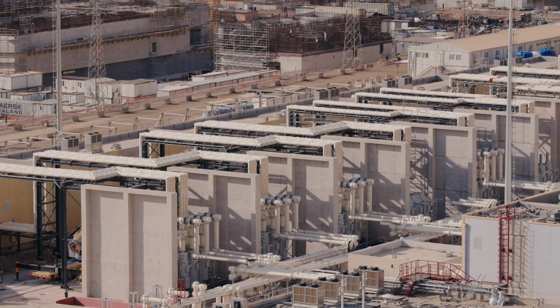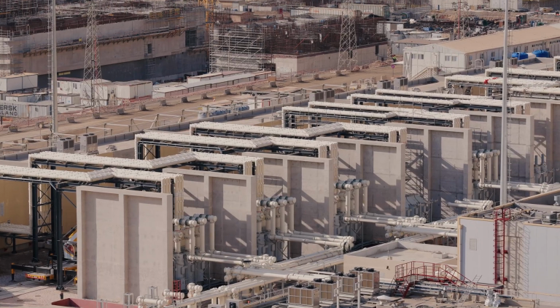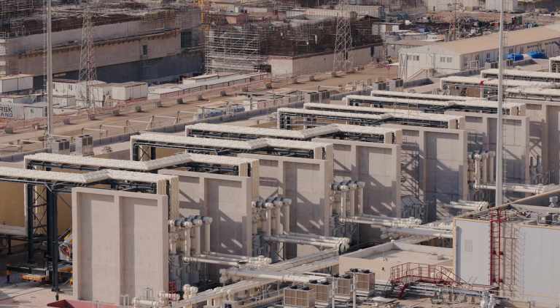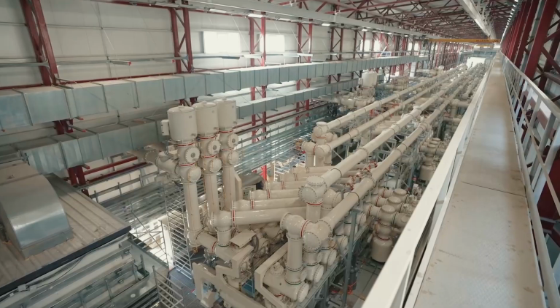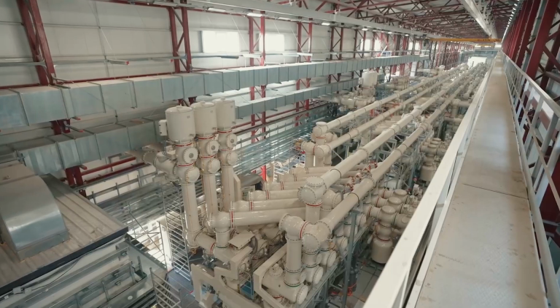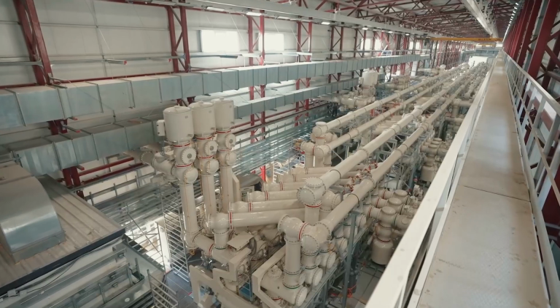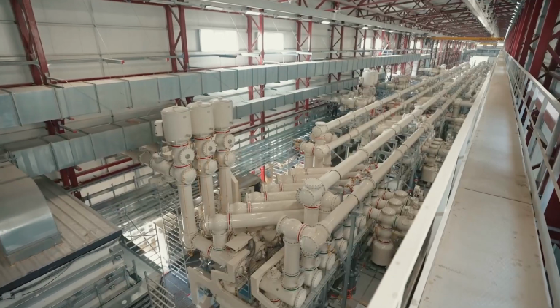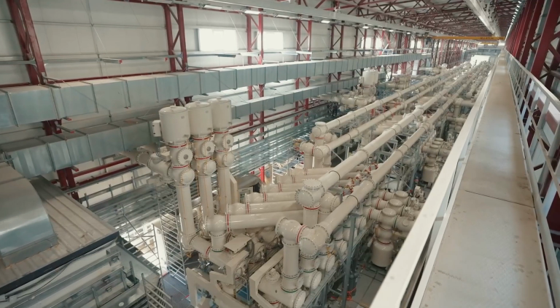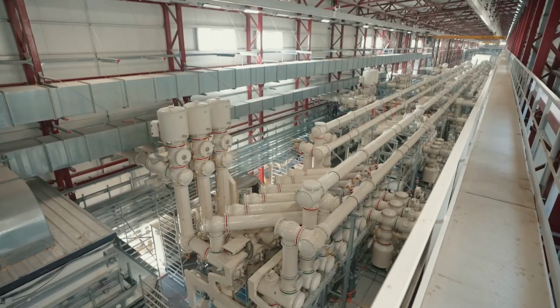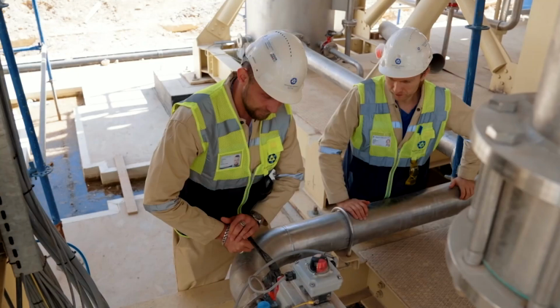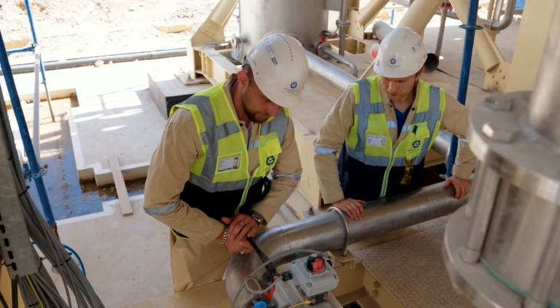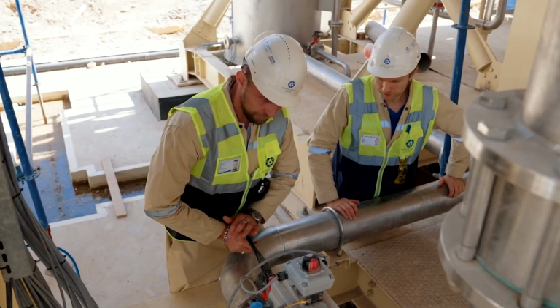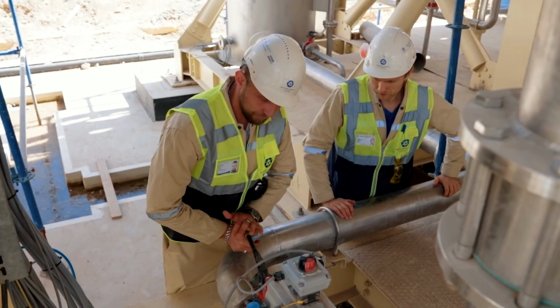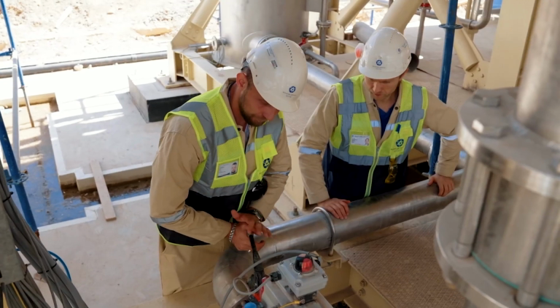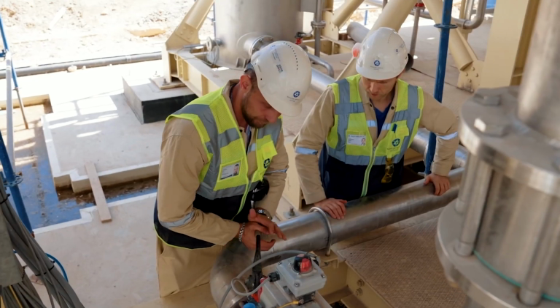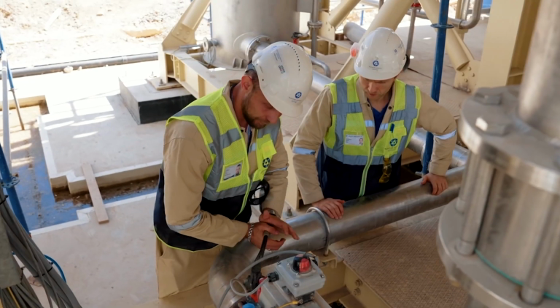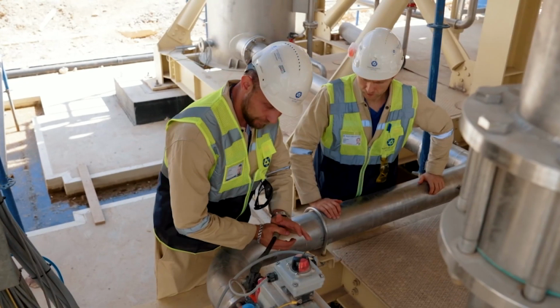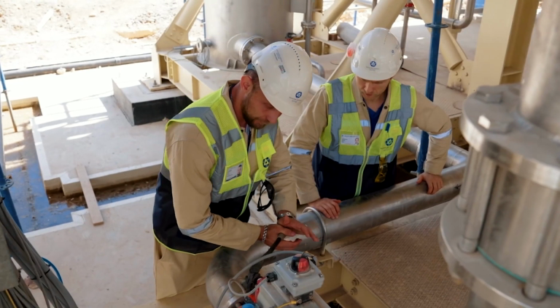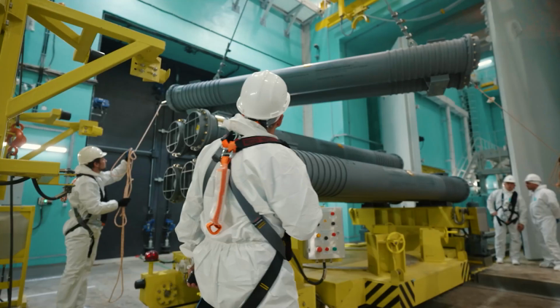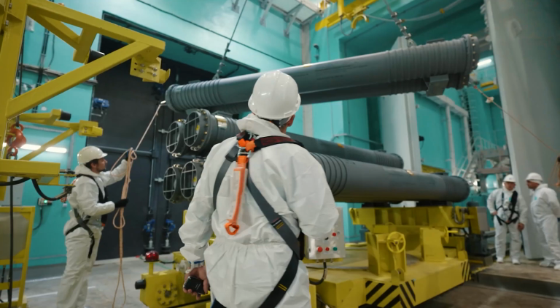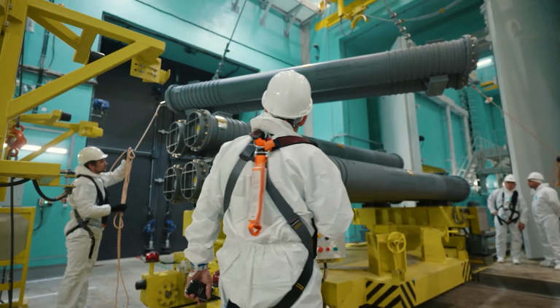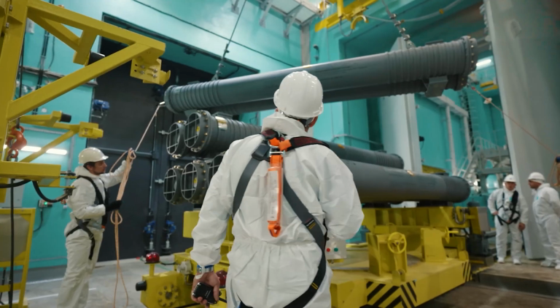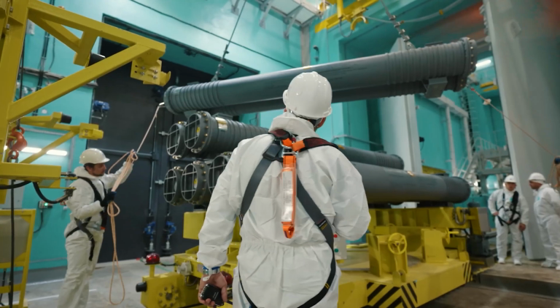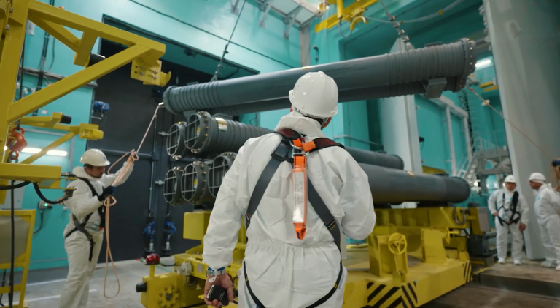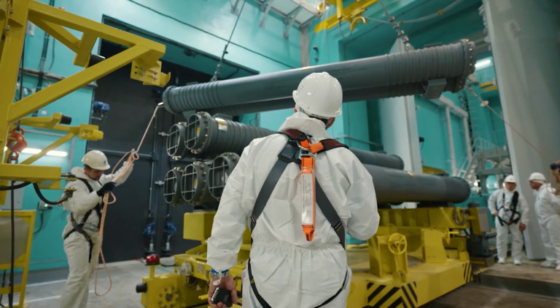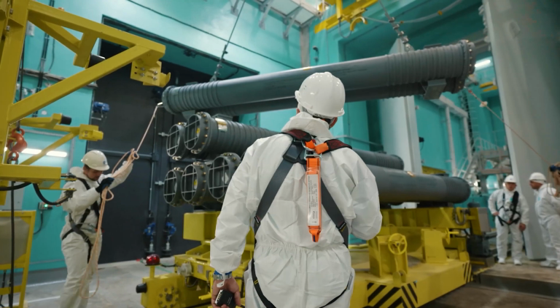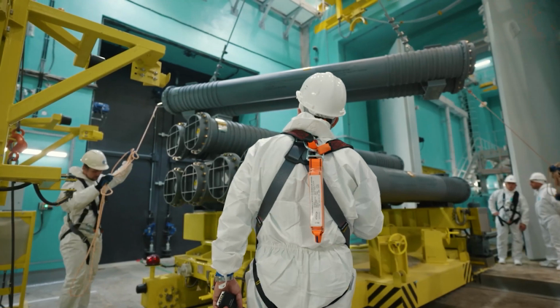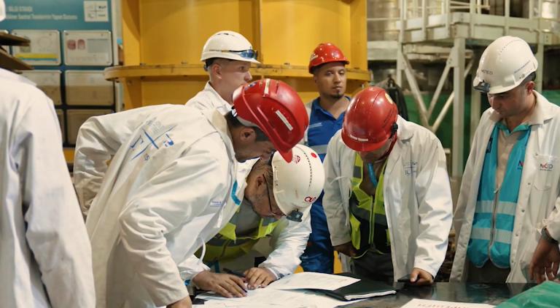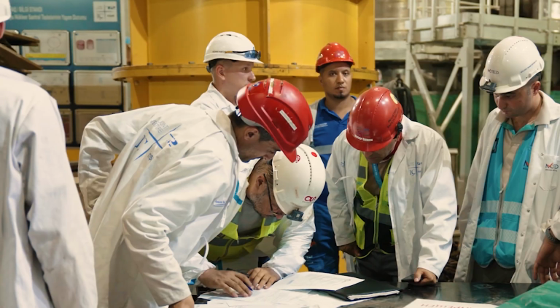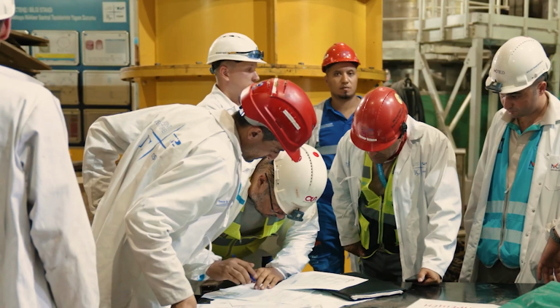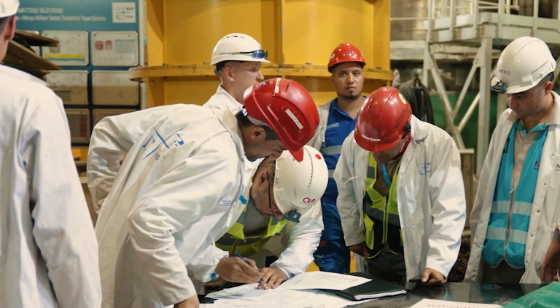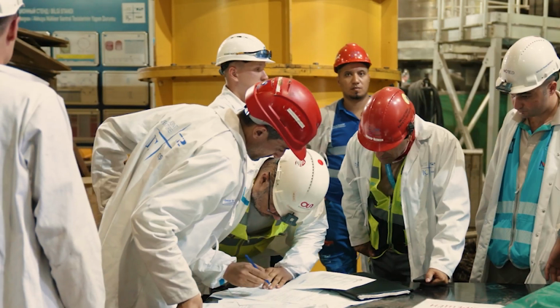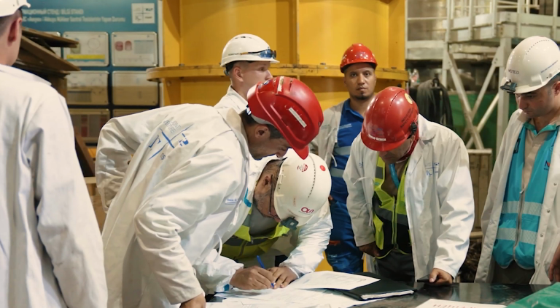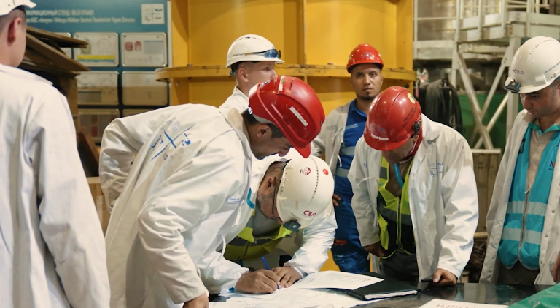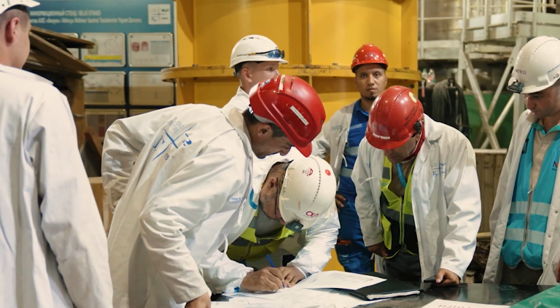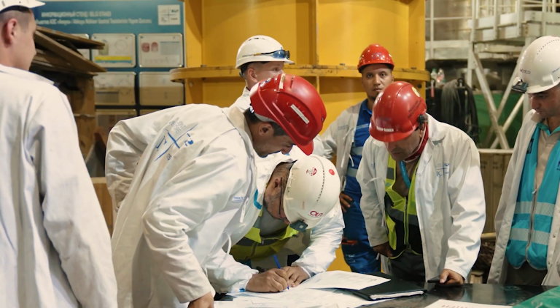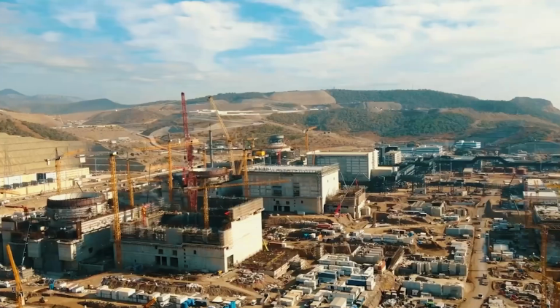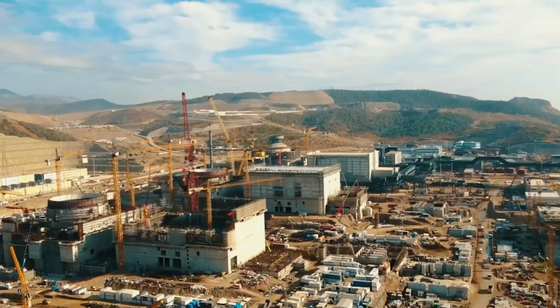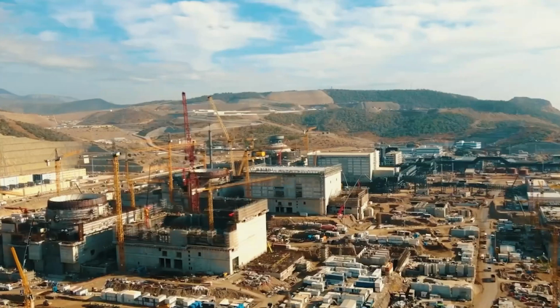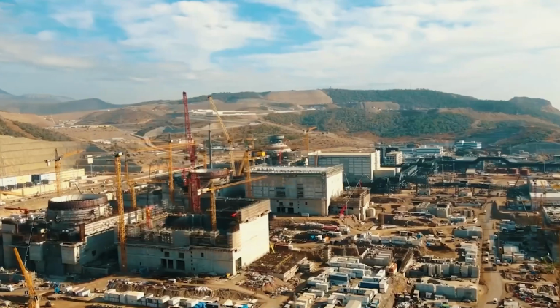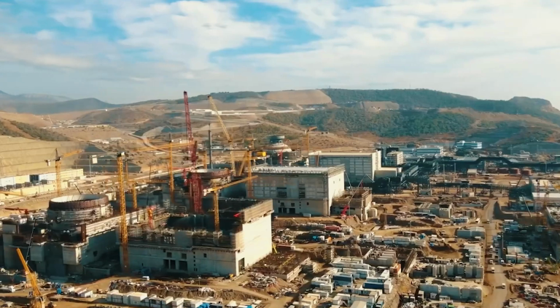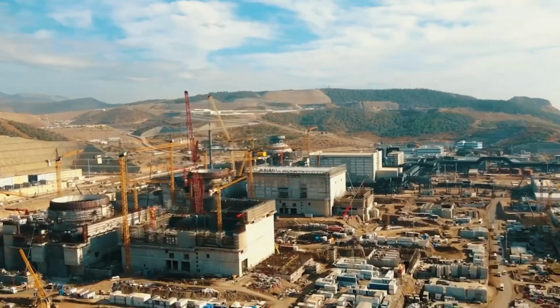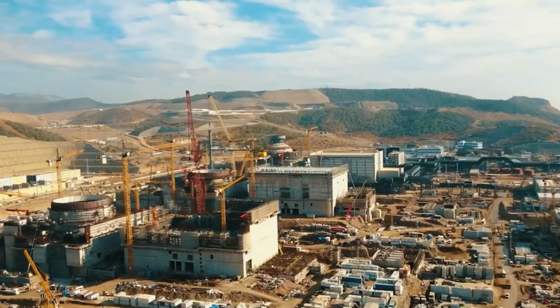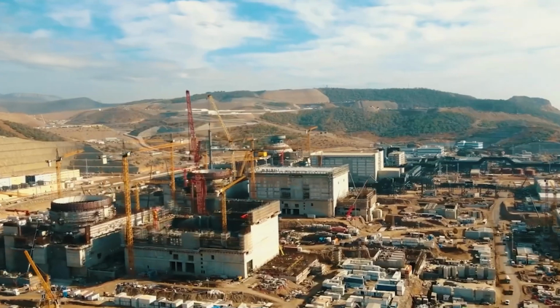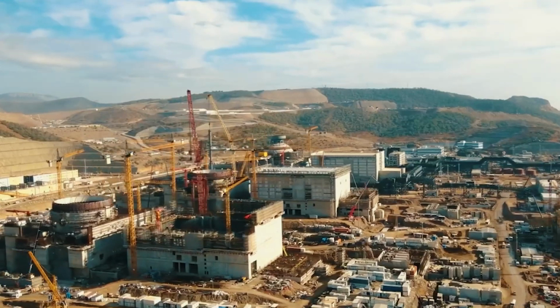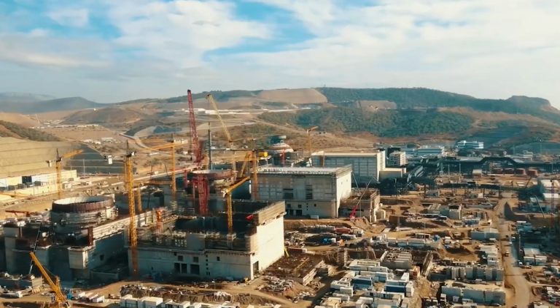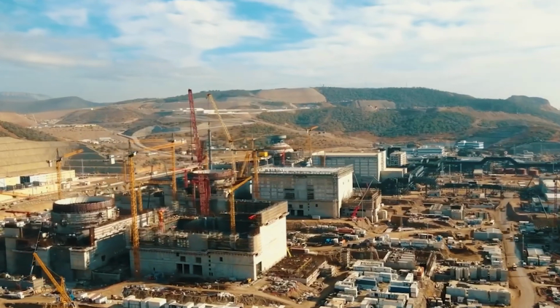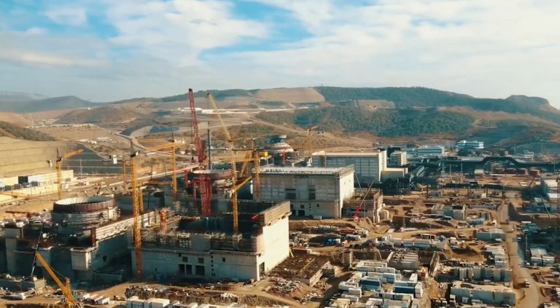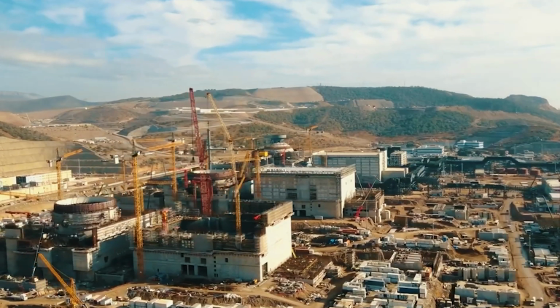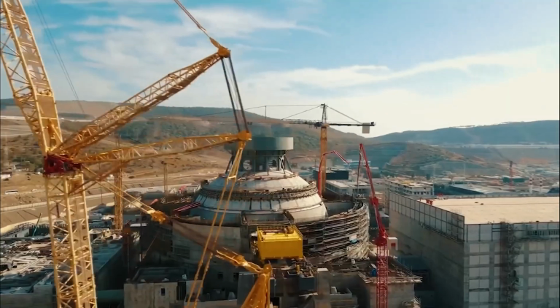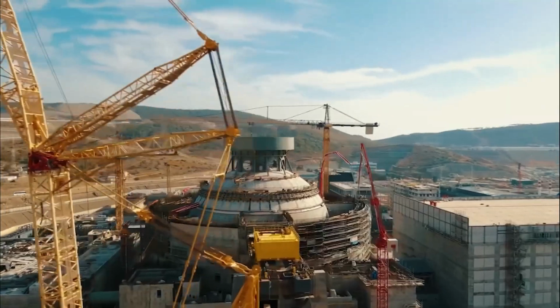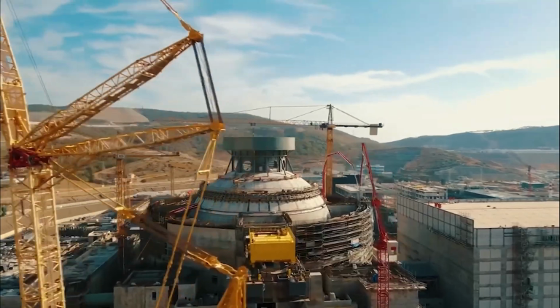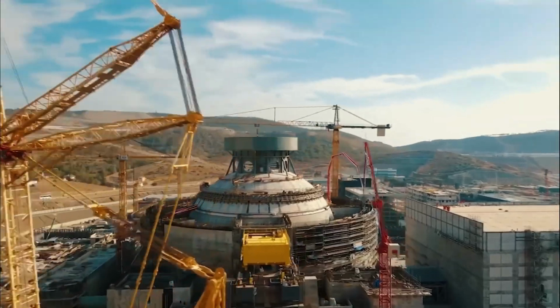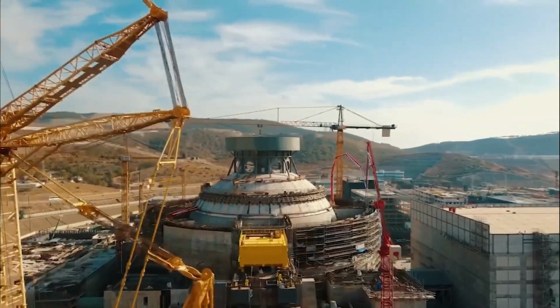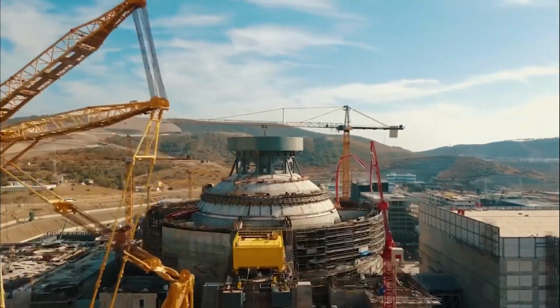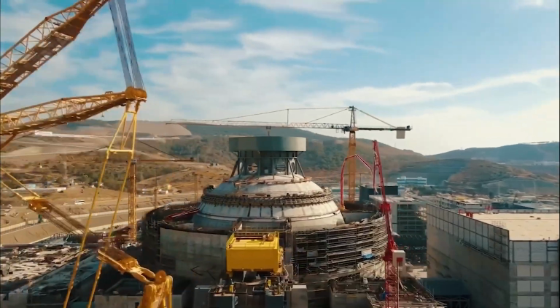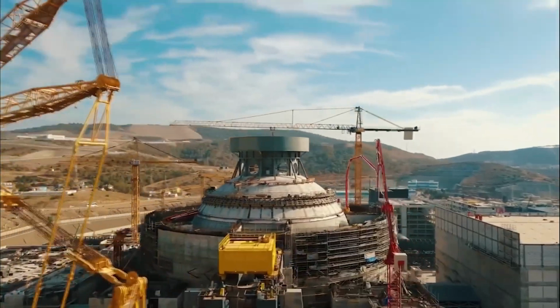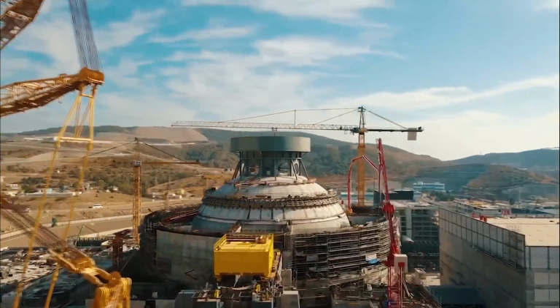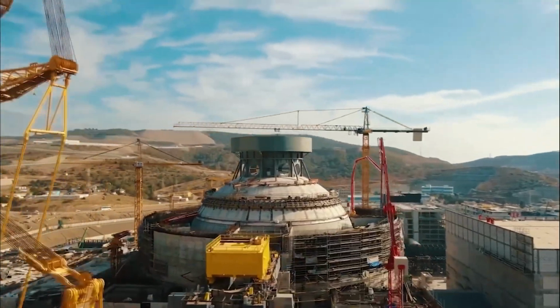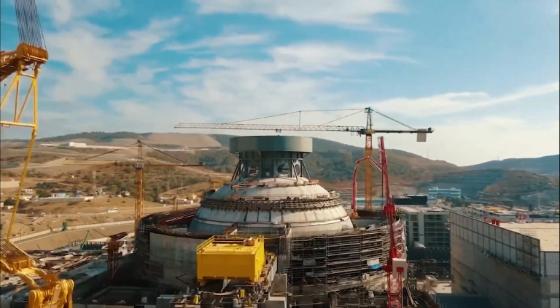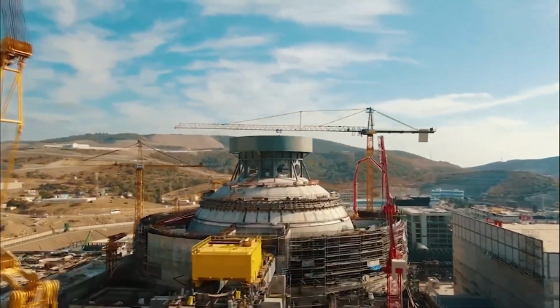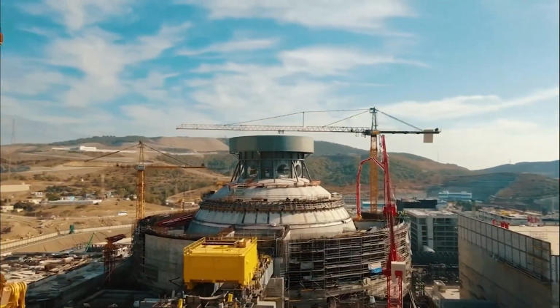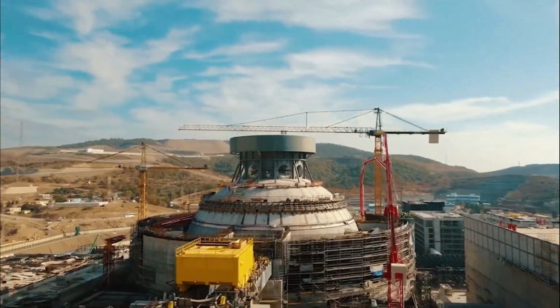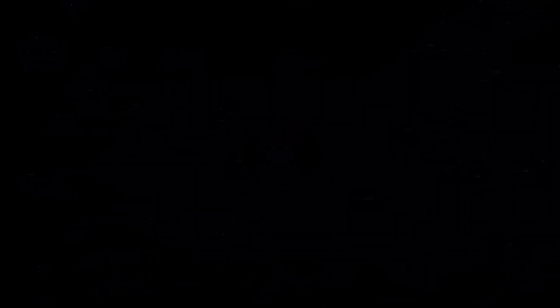Today, we will learn this from engineers and project managers at Akuyu NPP. This is where energy begins.